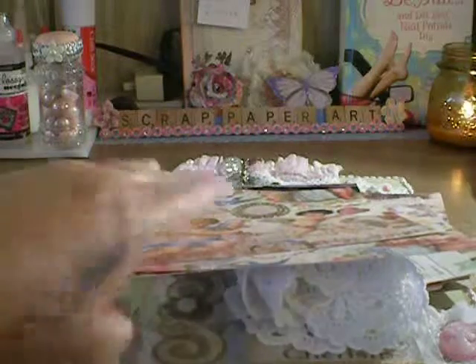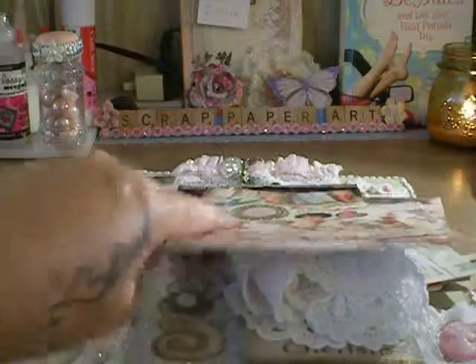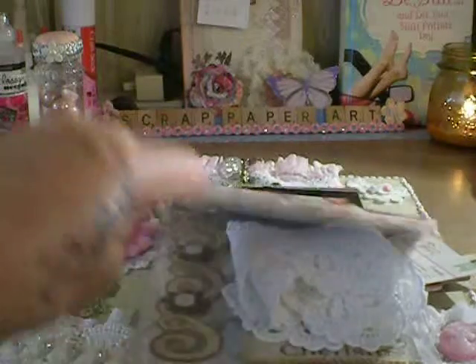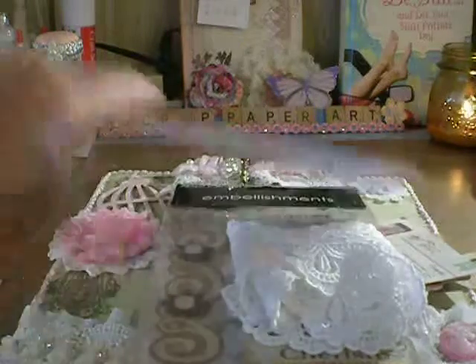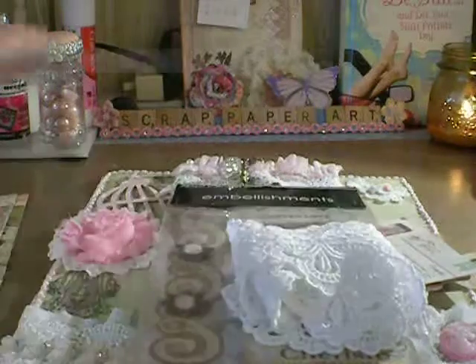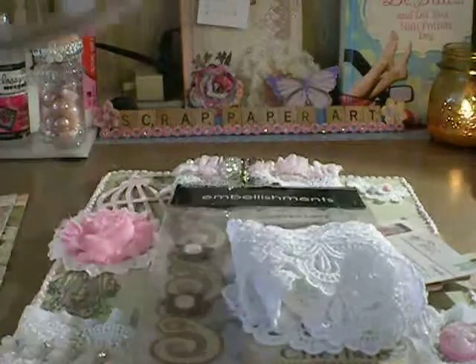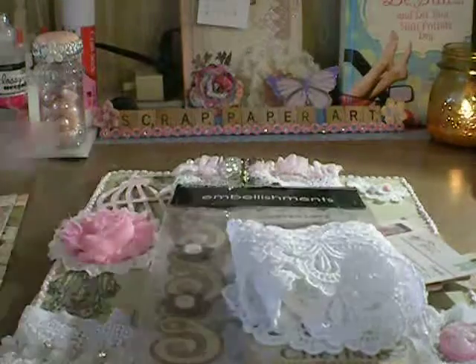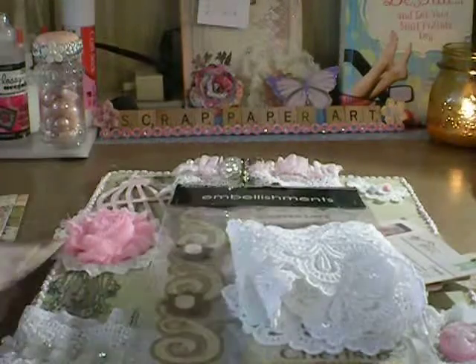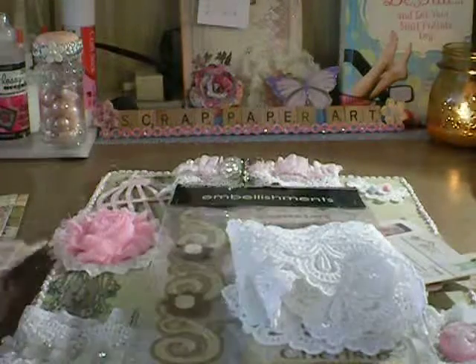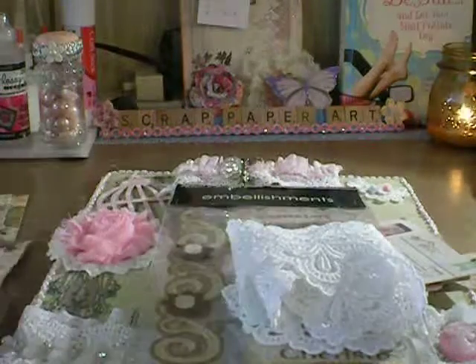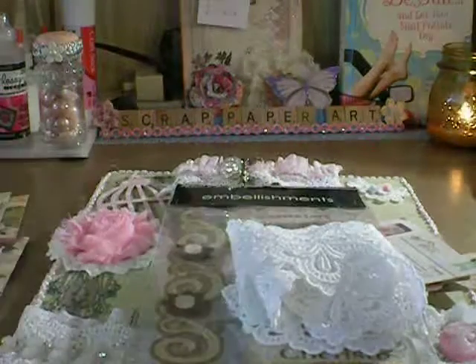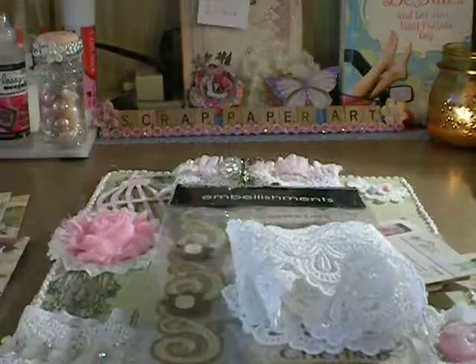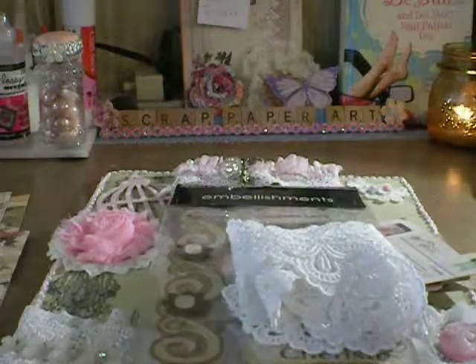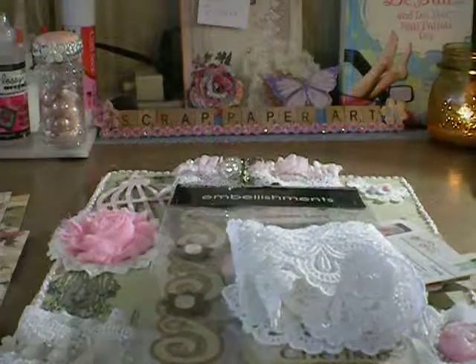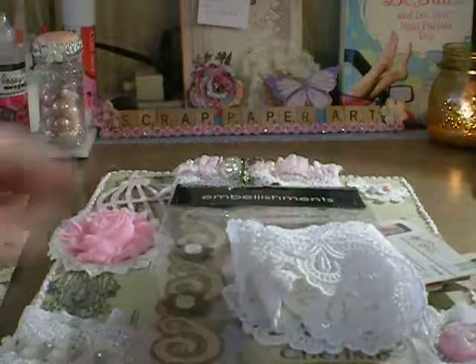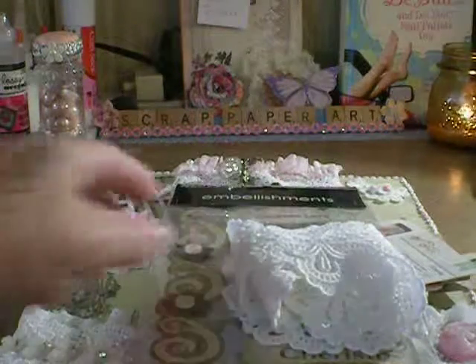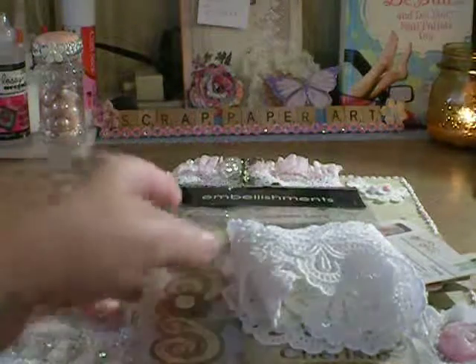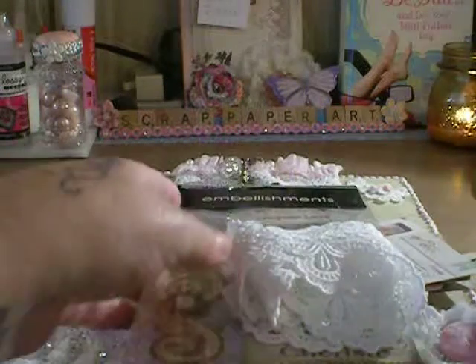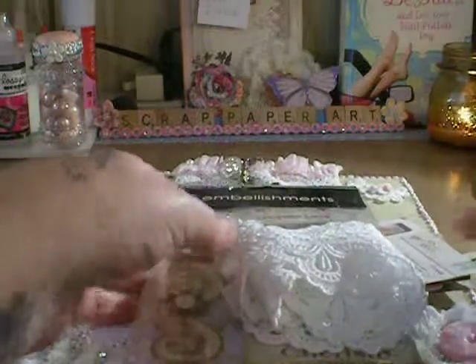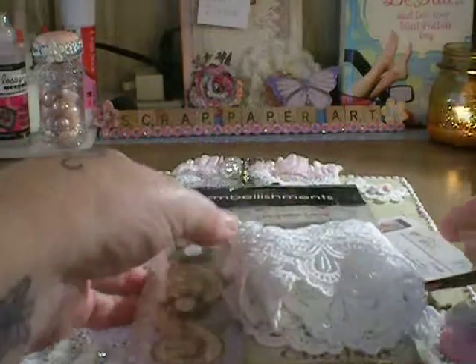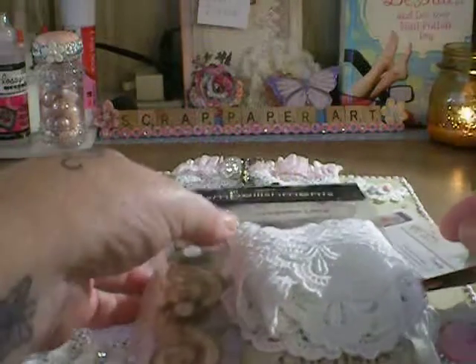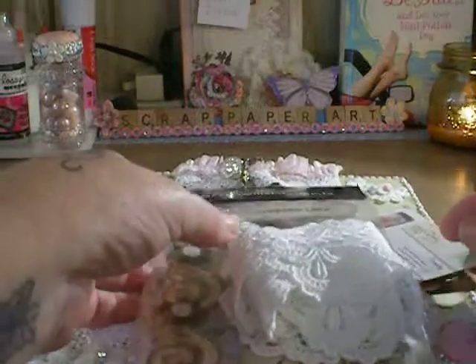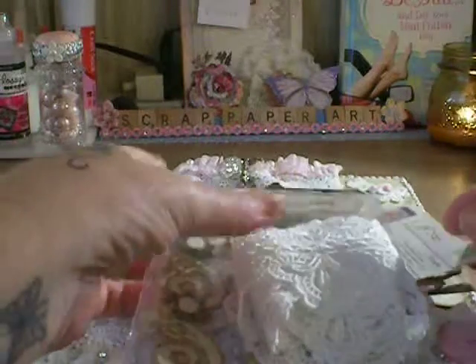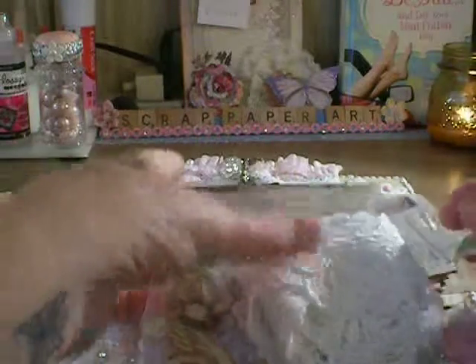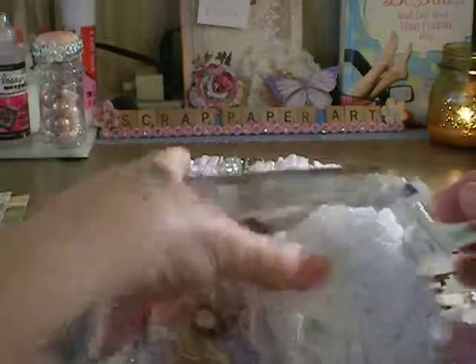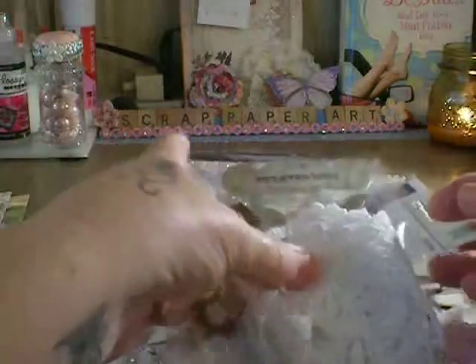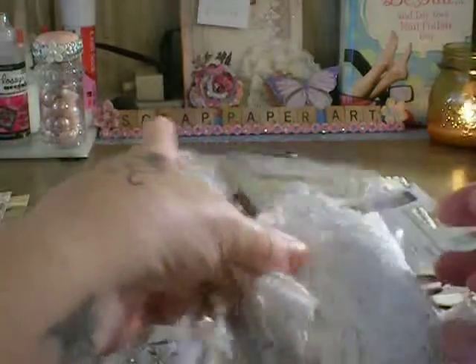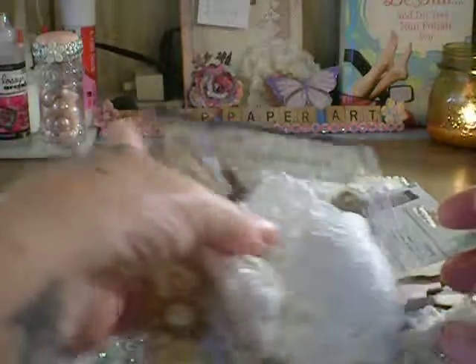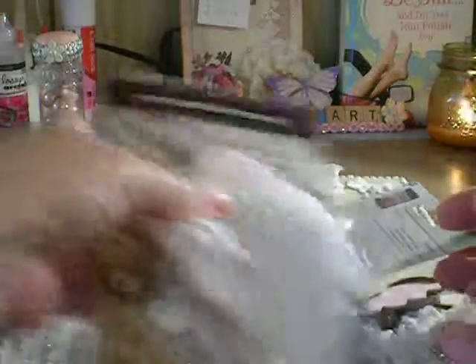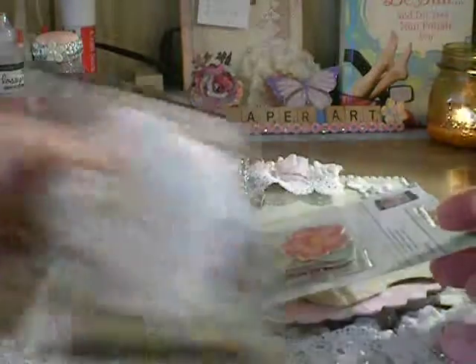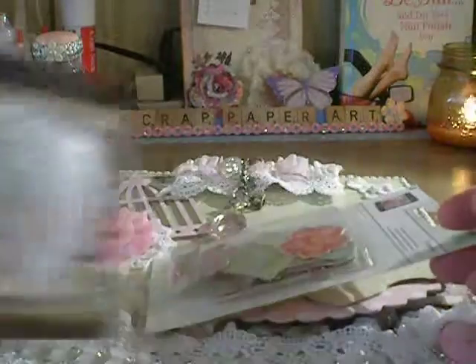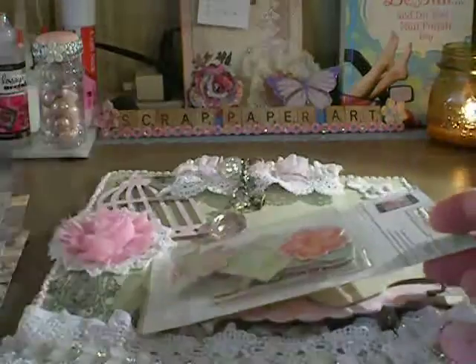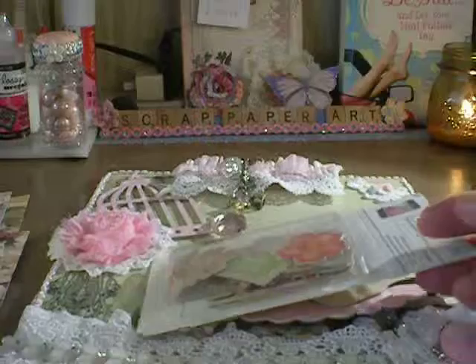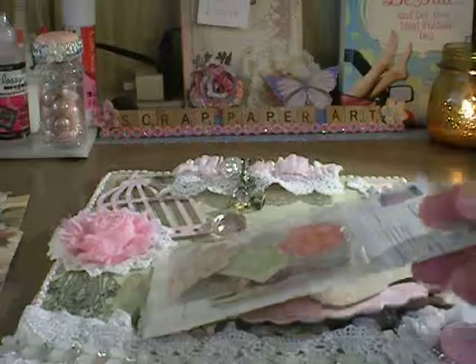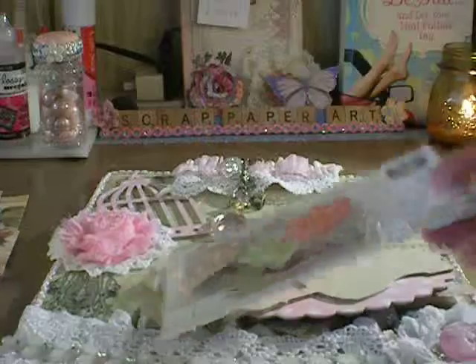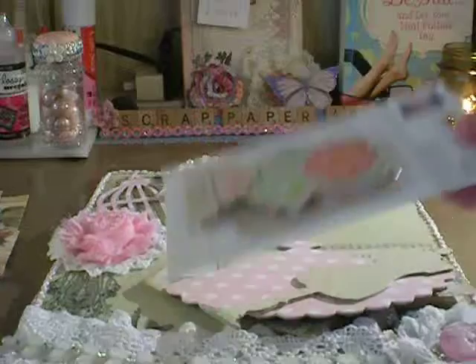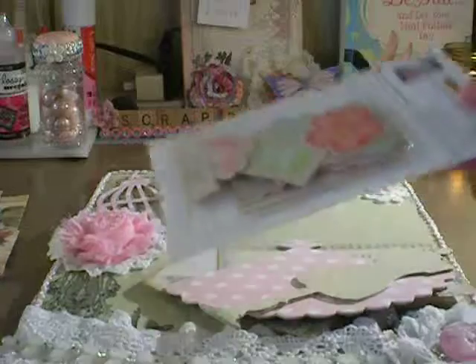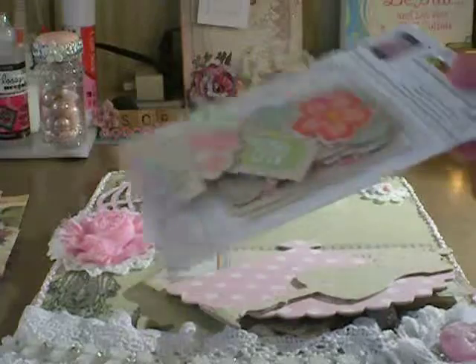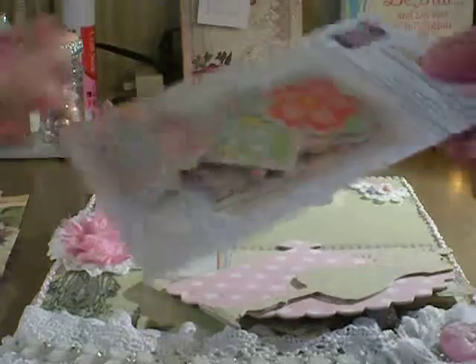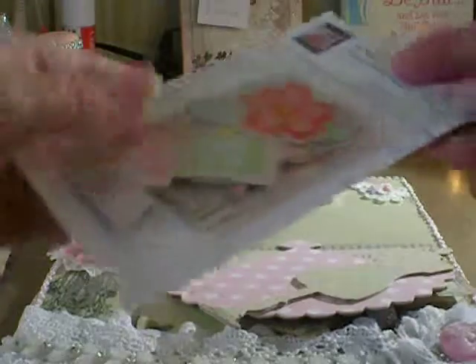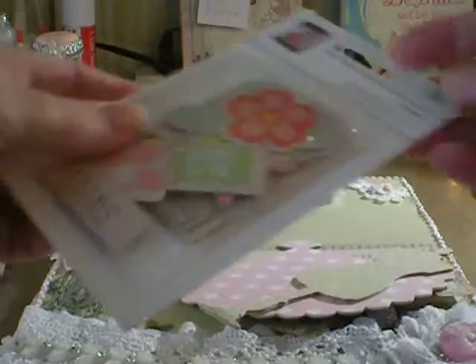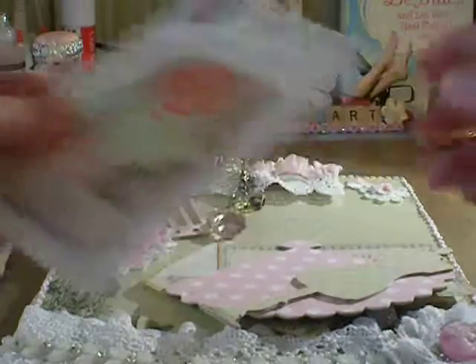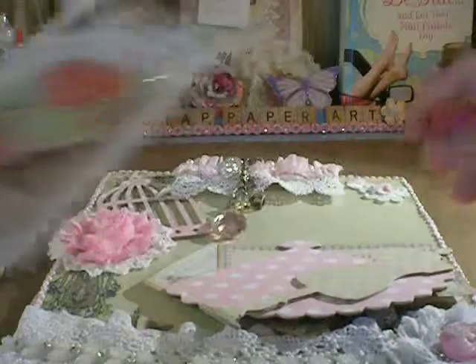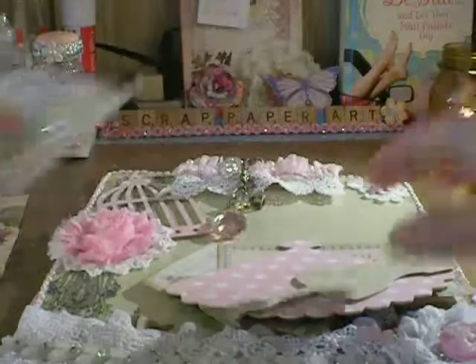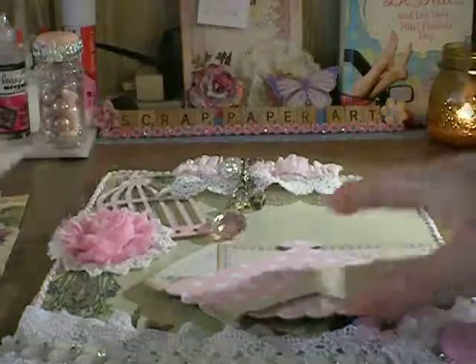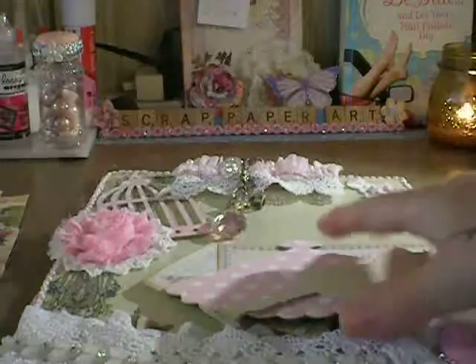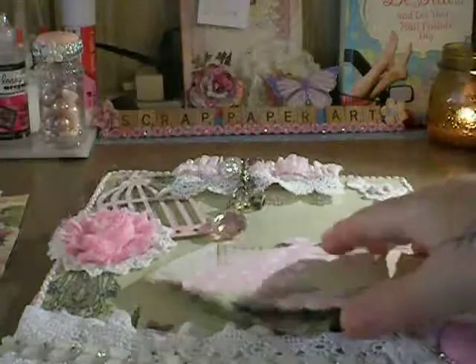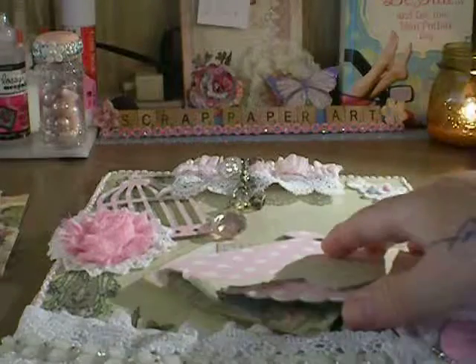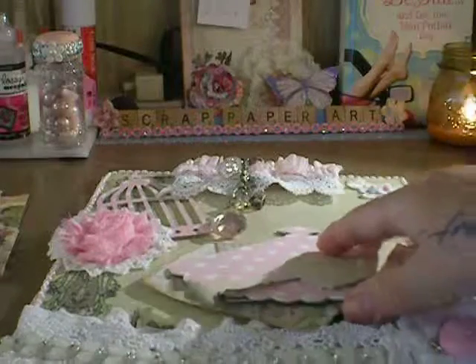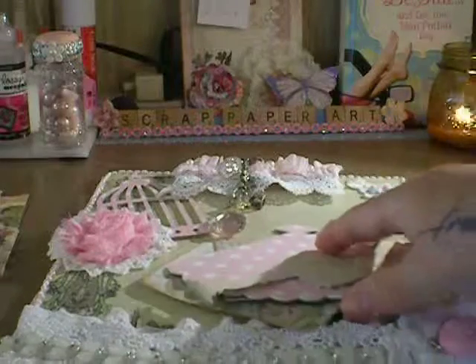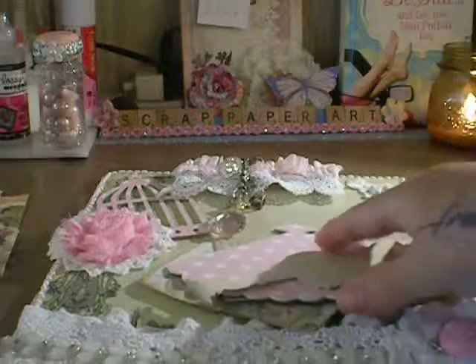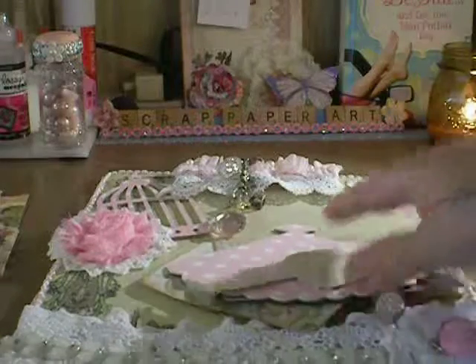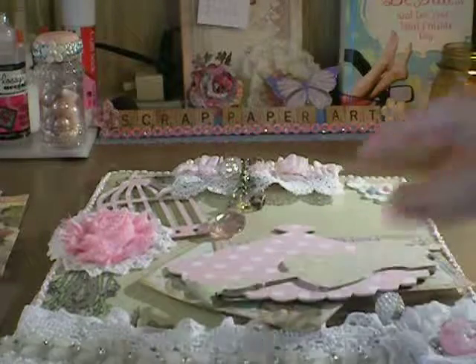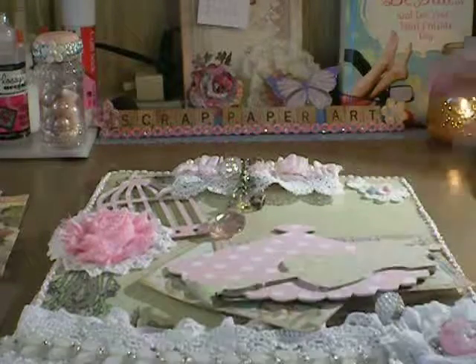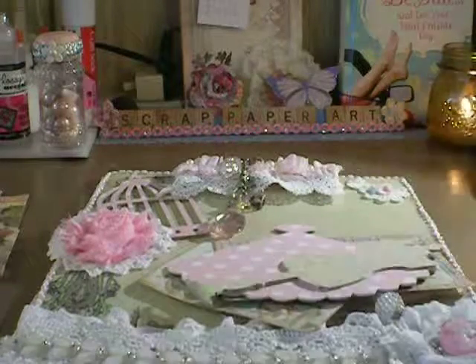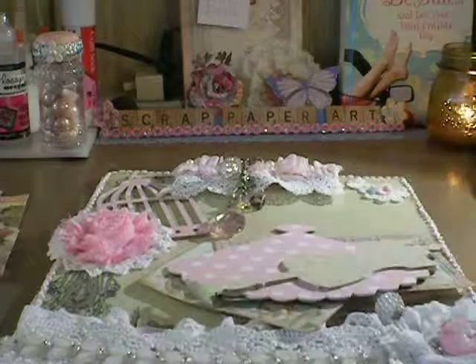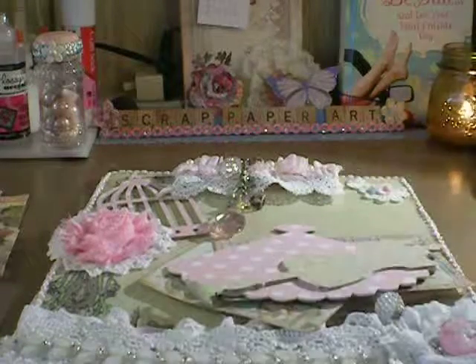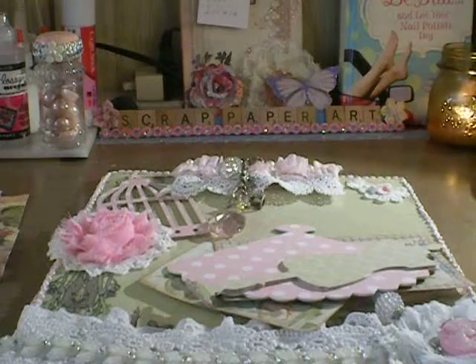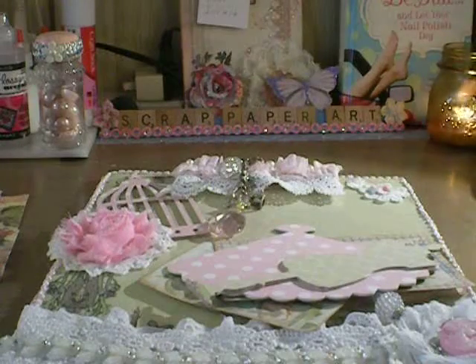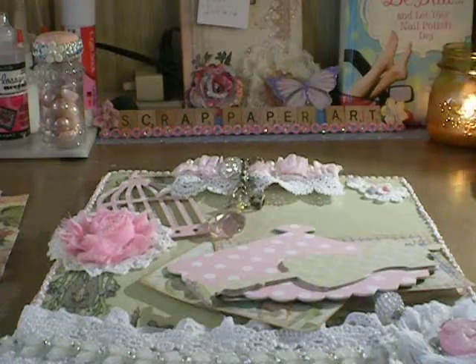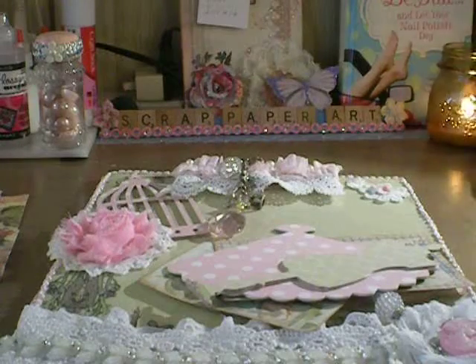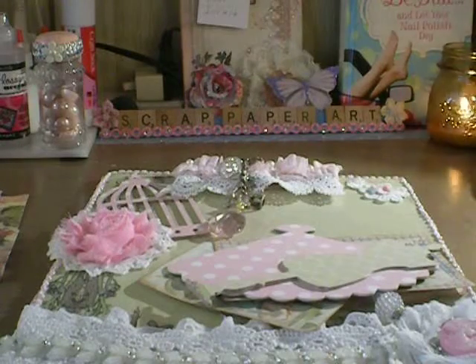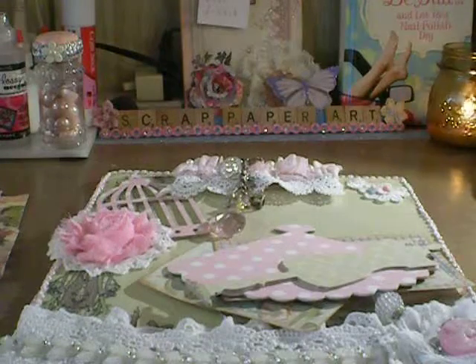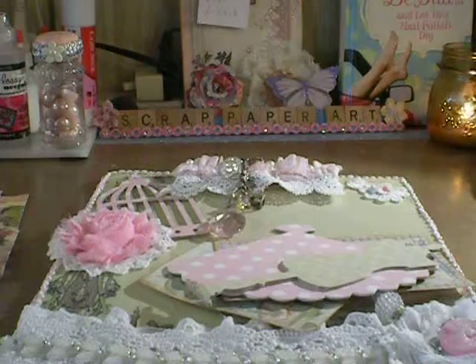That's my clipboard that I got — my altered clipboard that I got in return. Thank you for watching. Bye-bye.